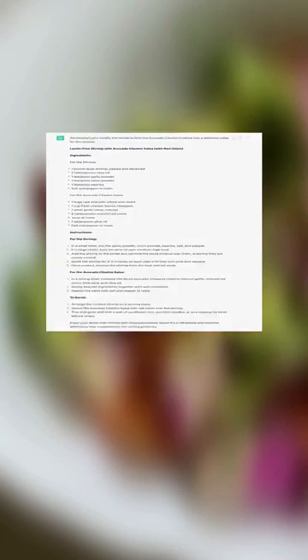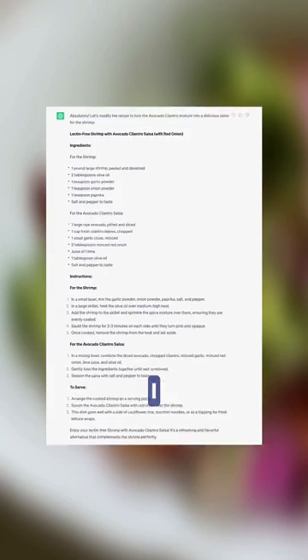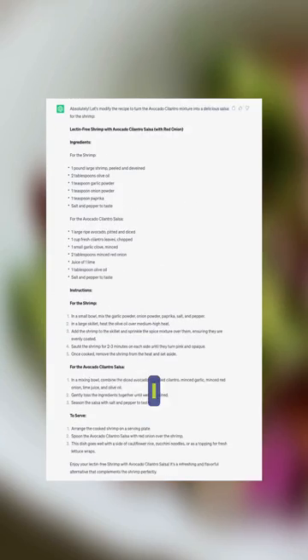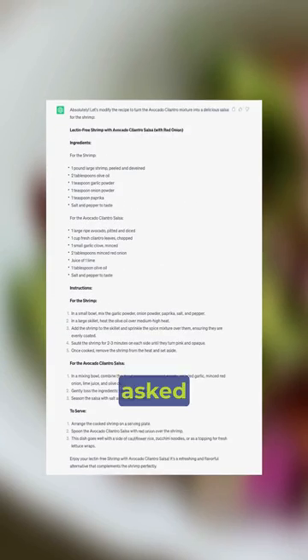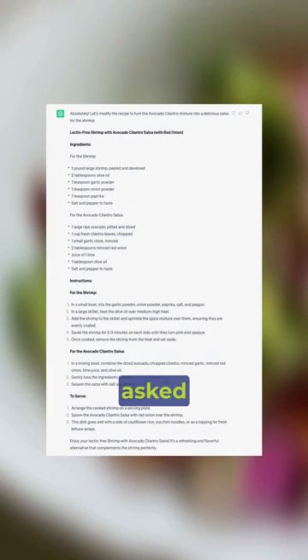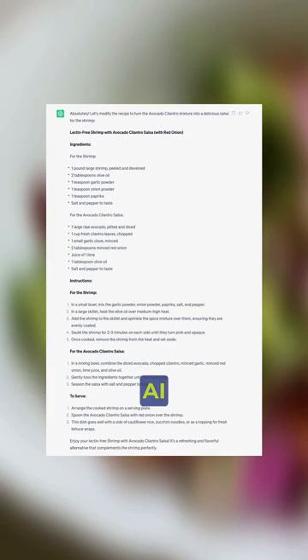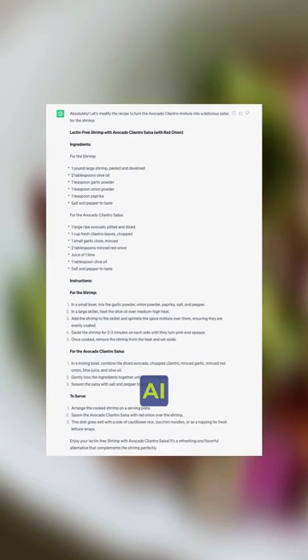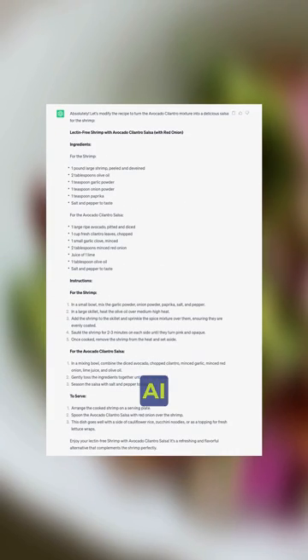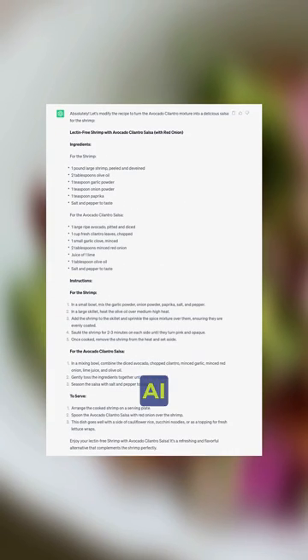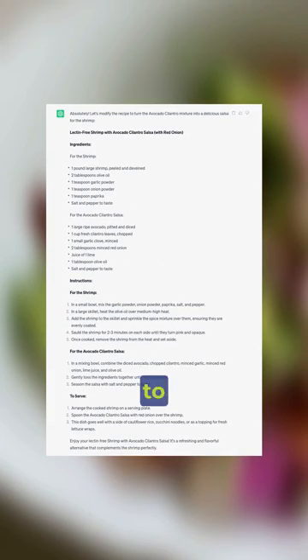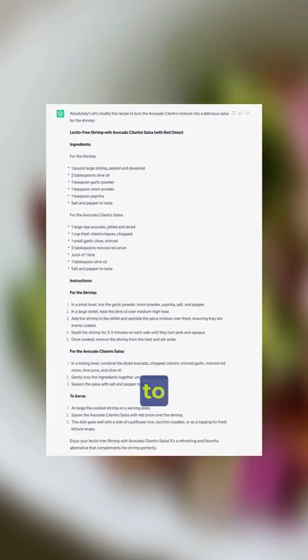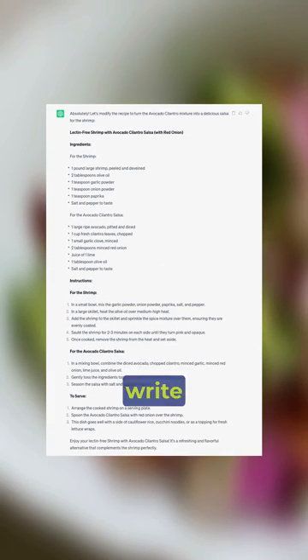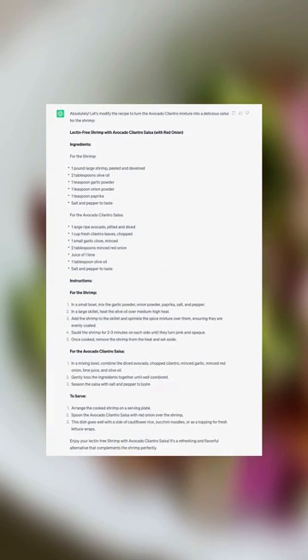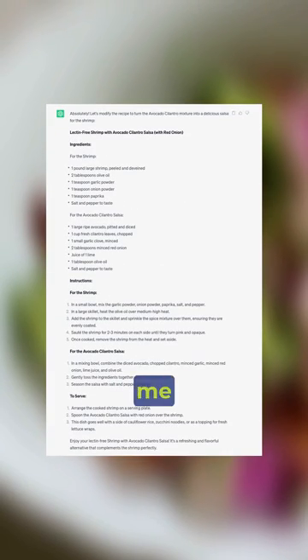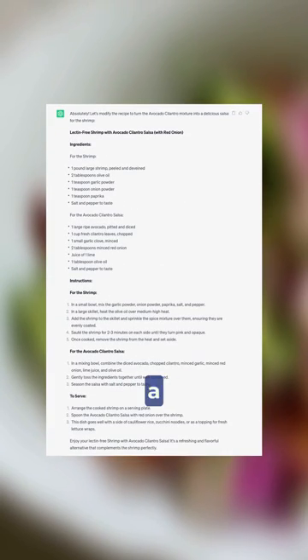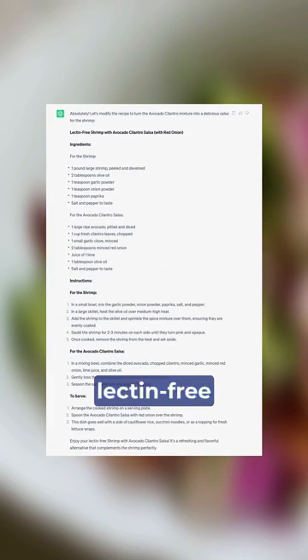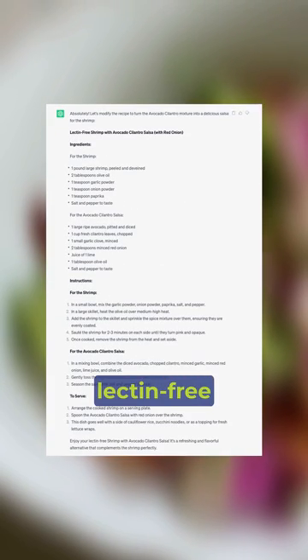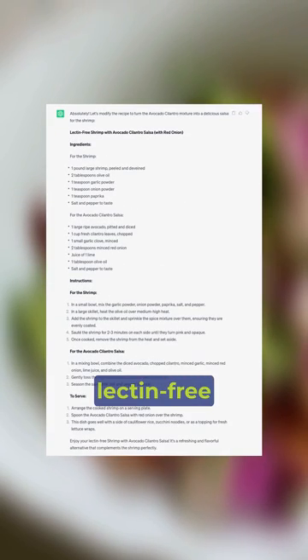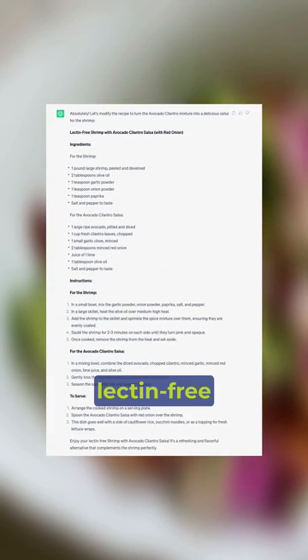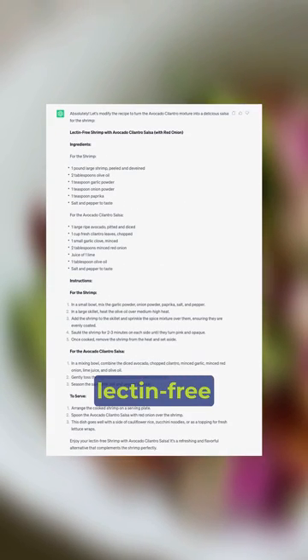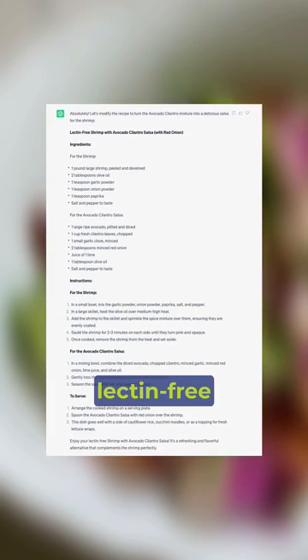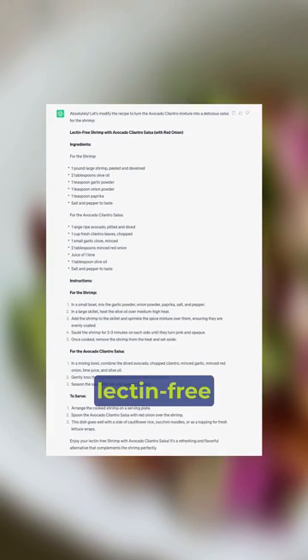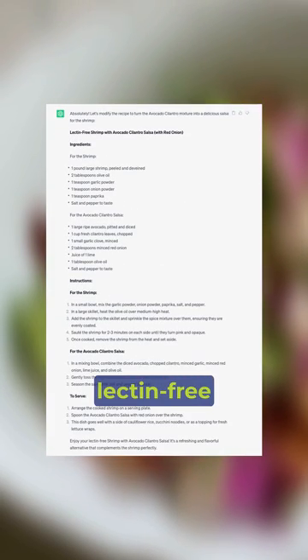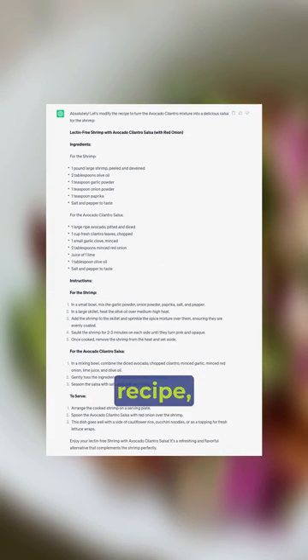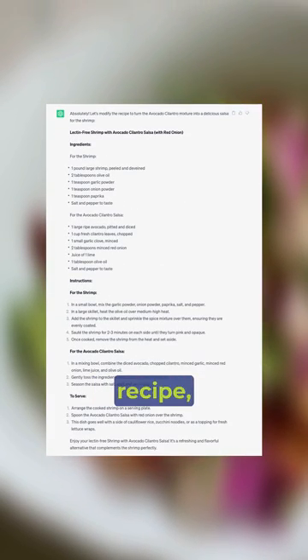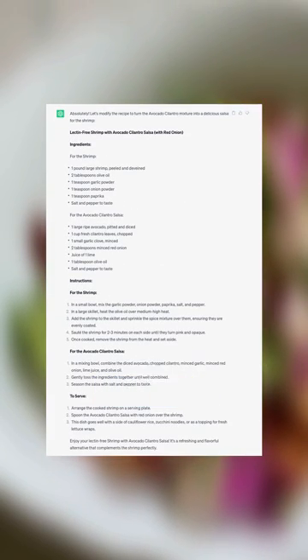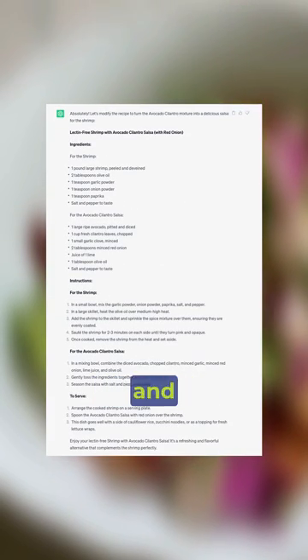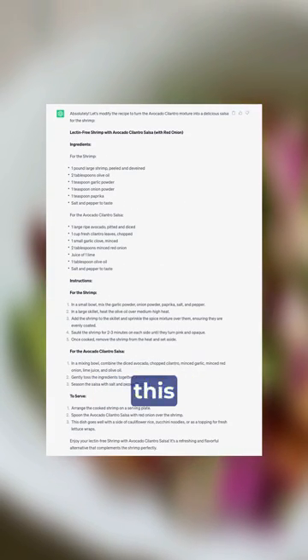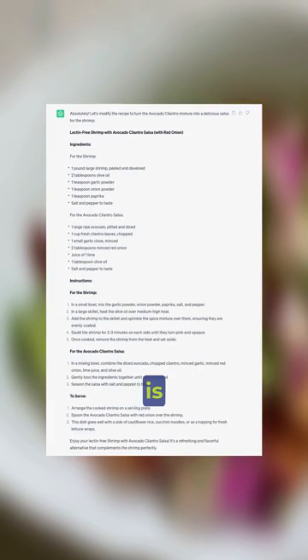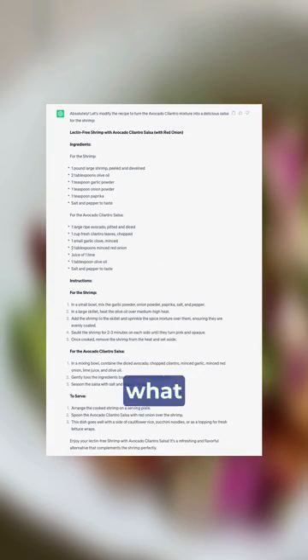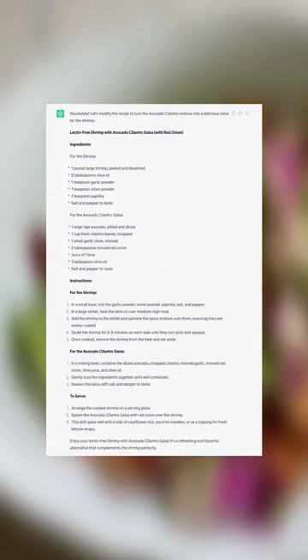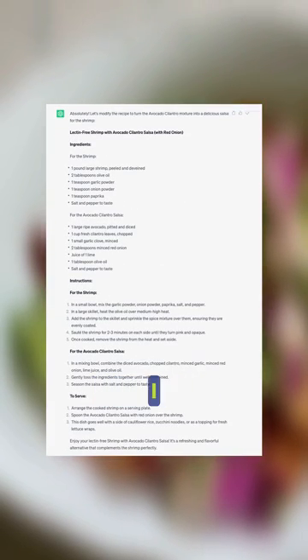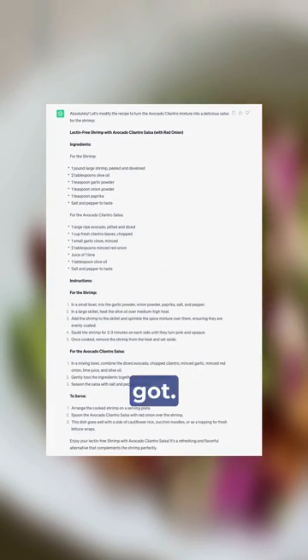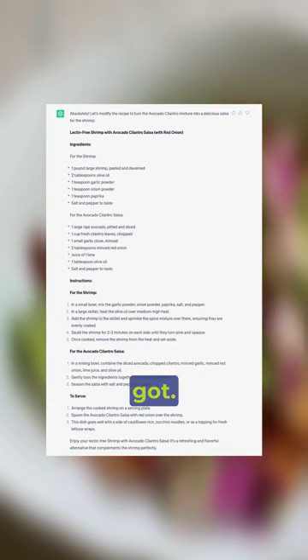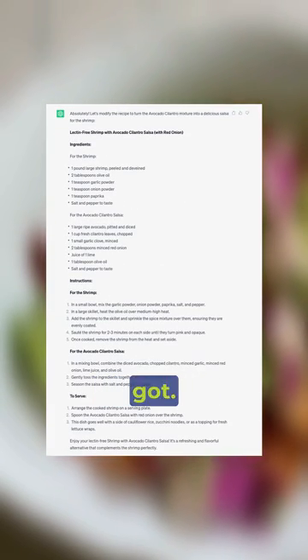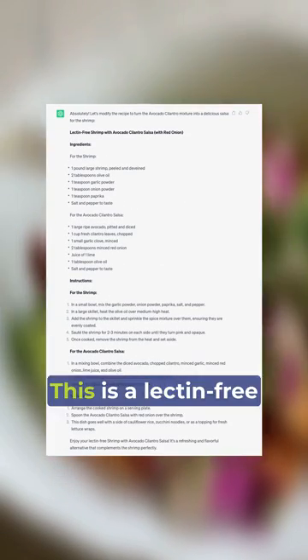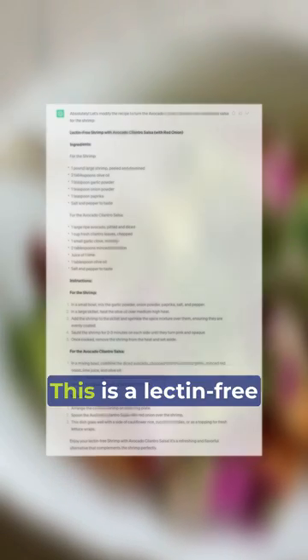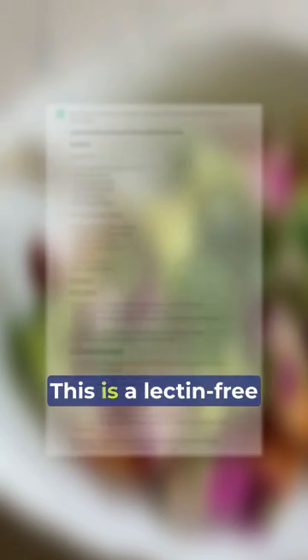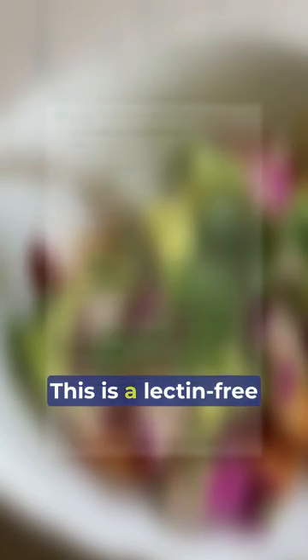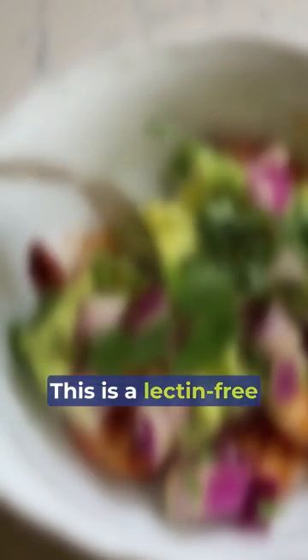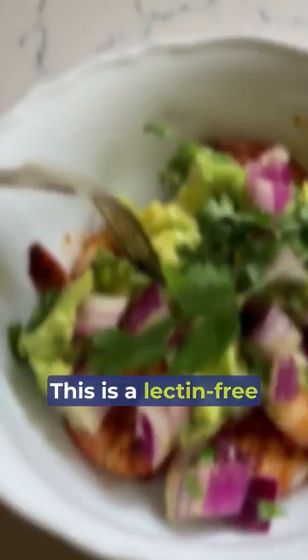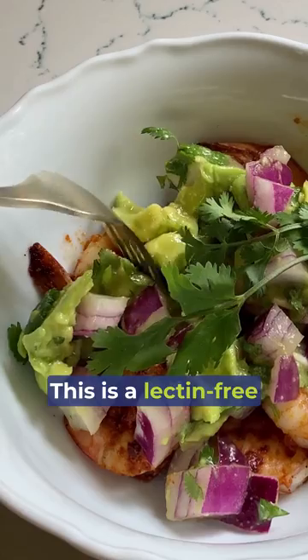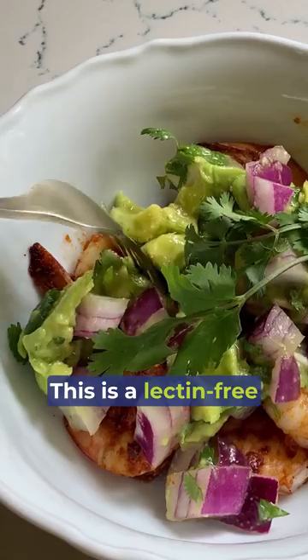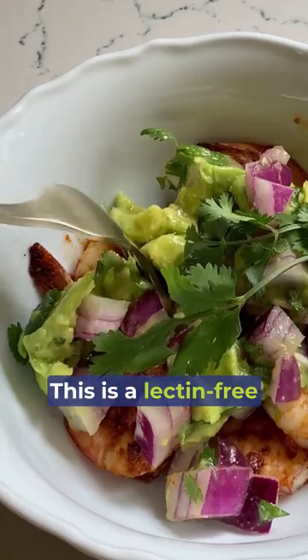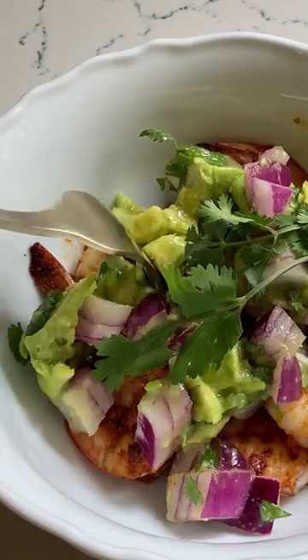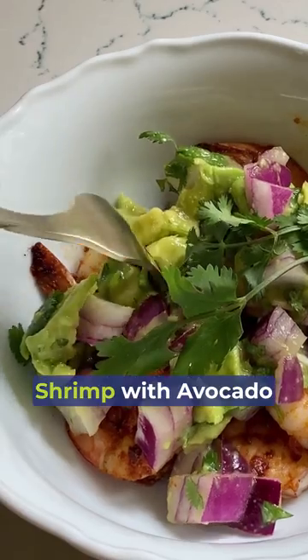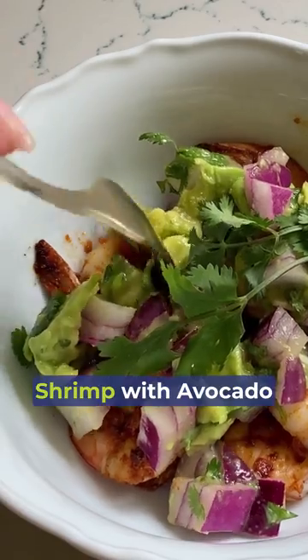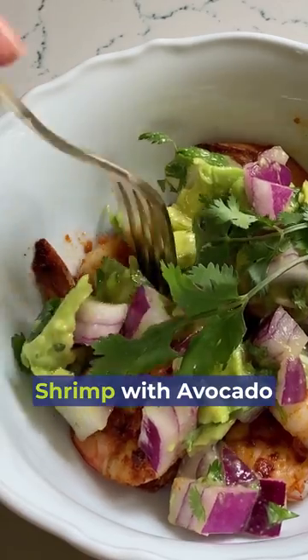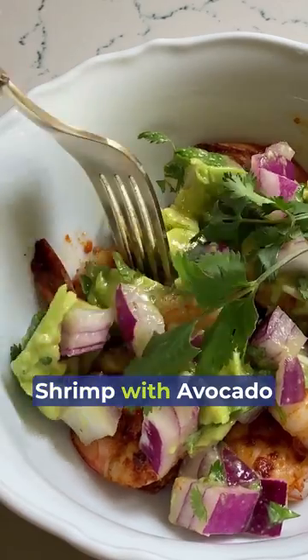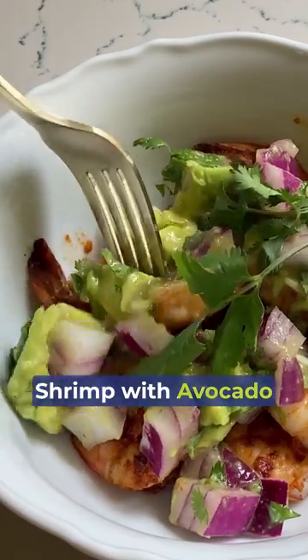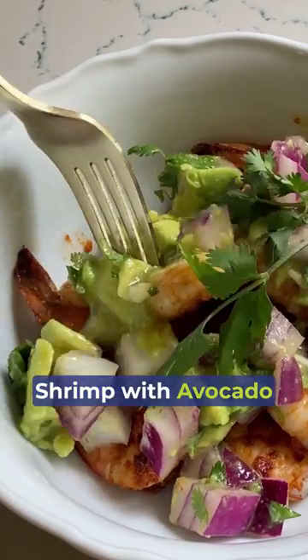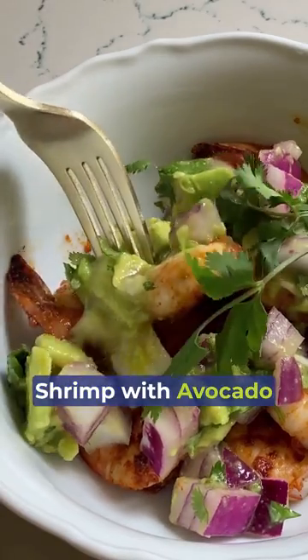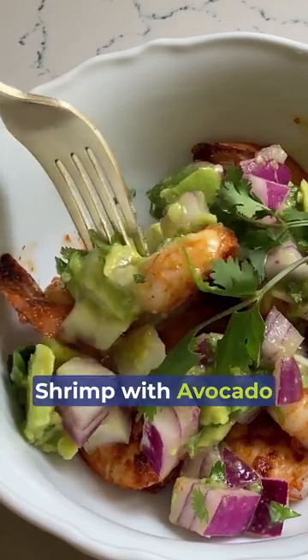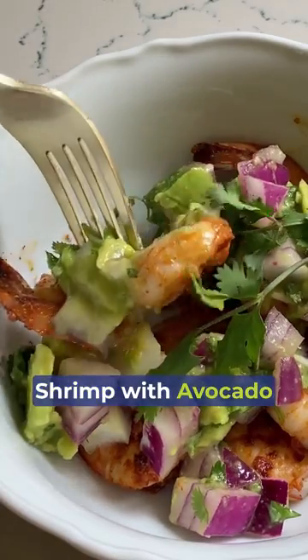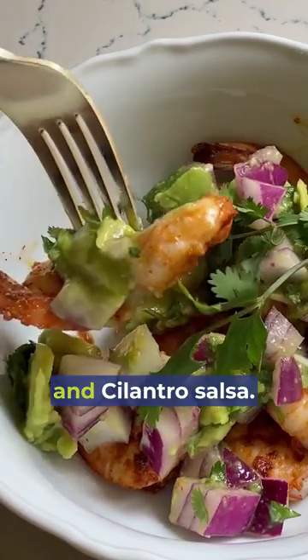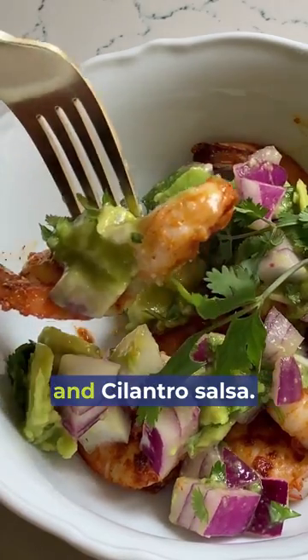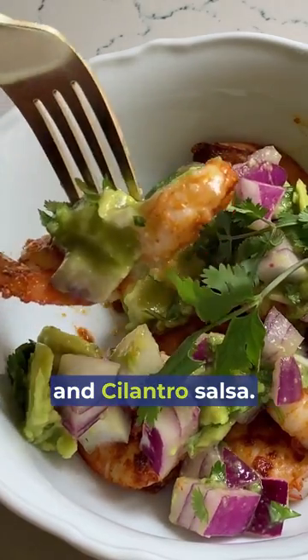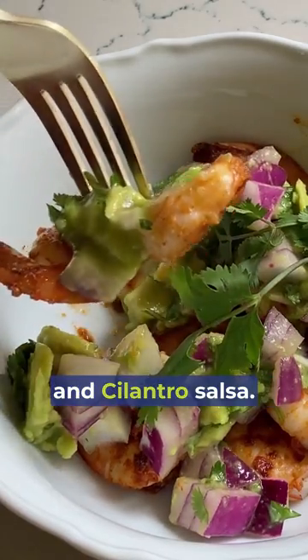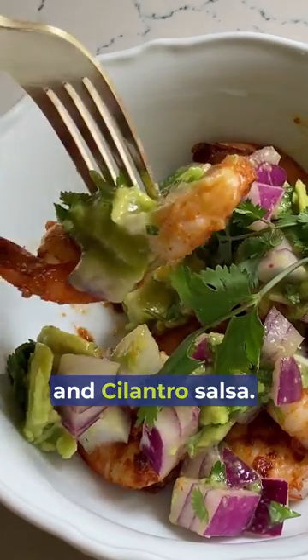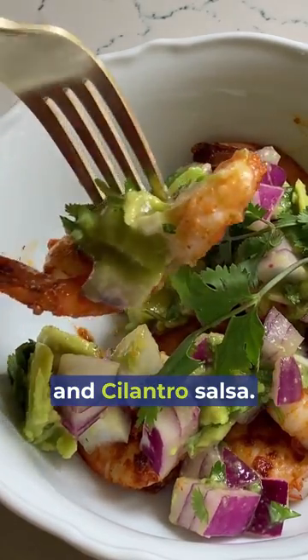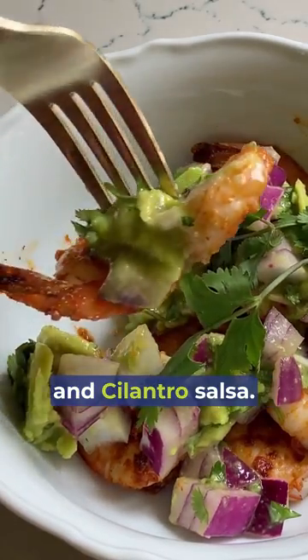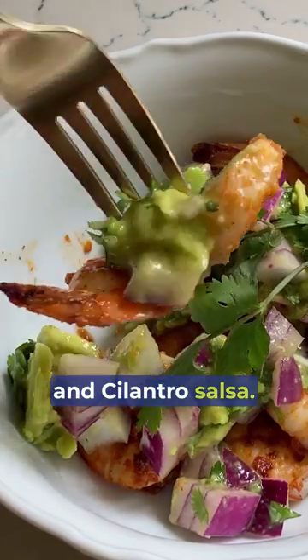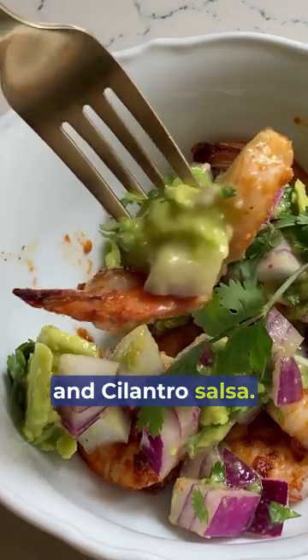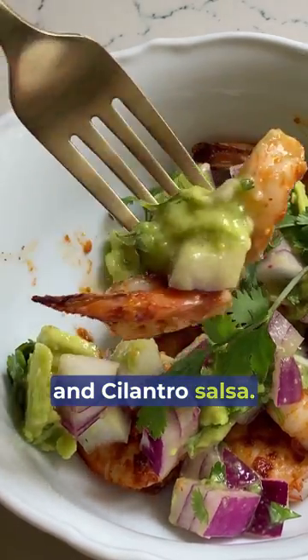I asked AI to write me a lectin-free recipe and this is what I got. This is a lectin-free shrimp with avocado and cilantro salsa.